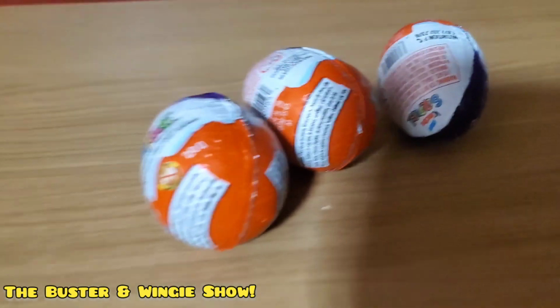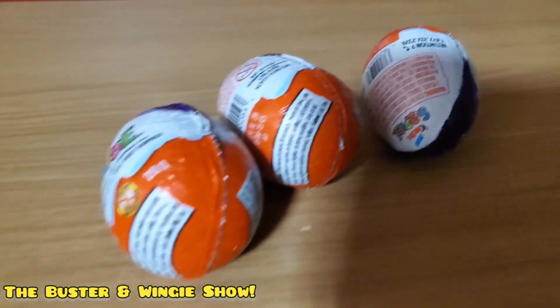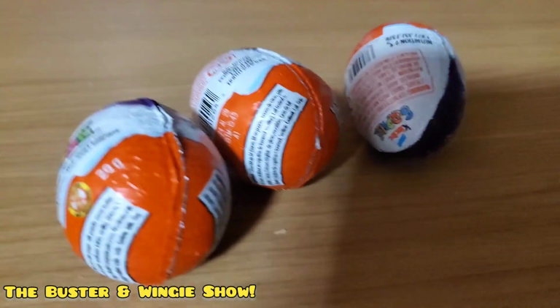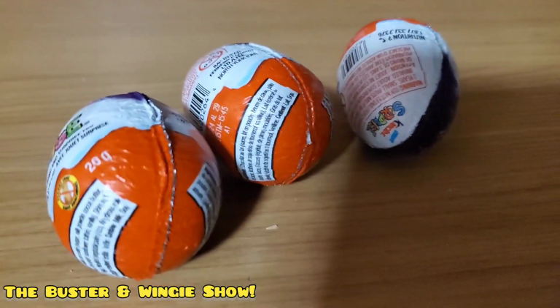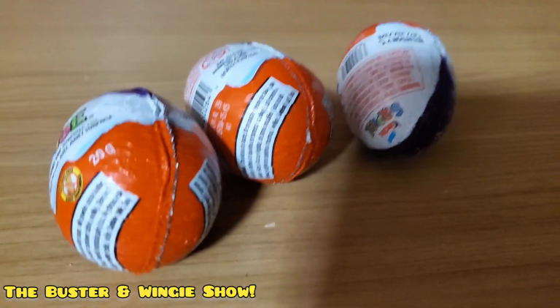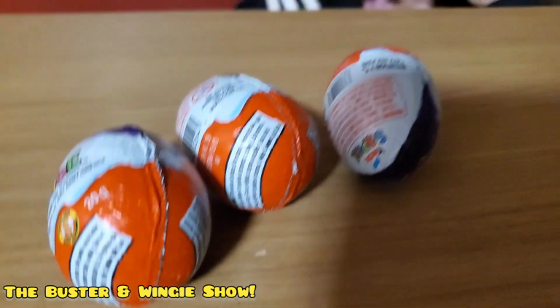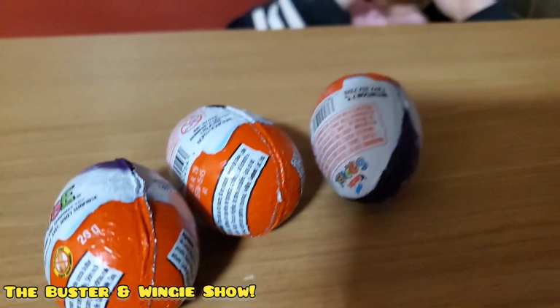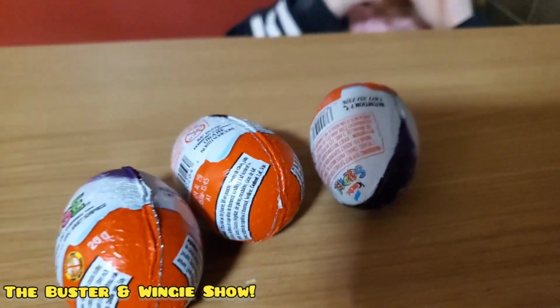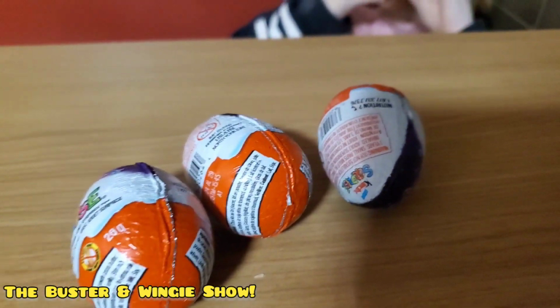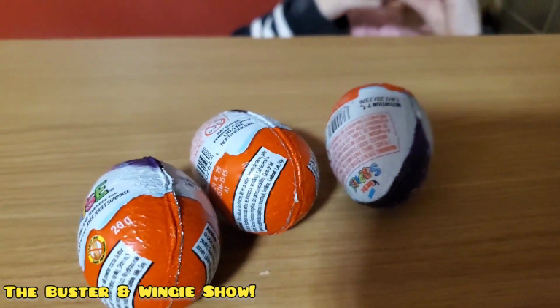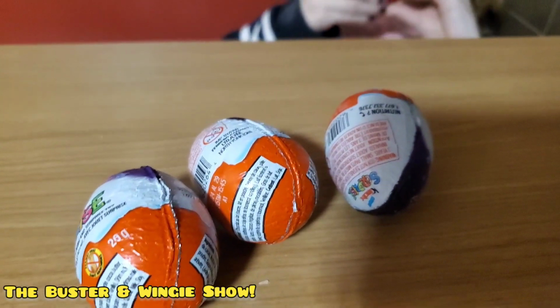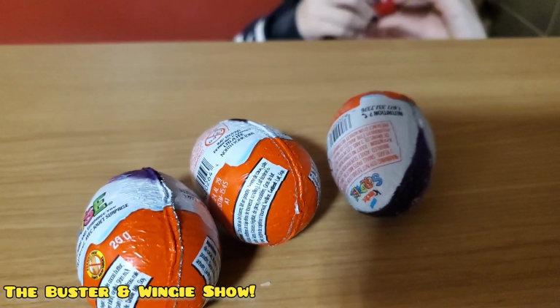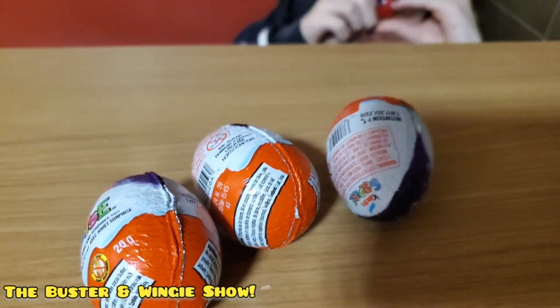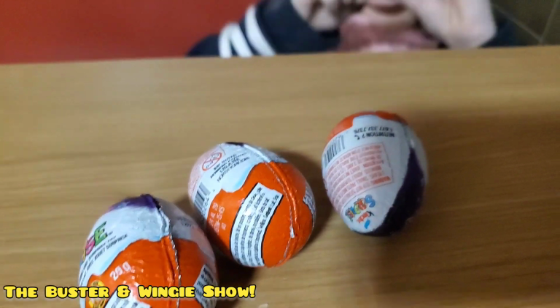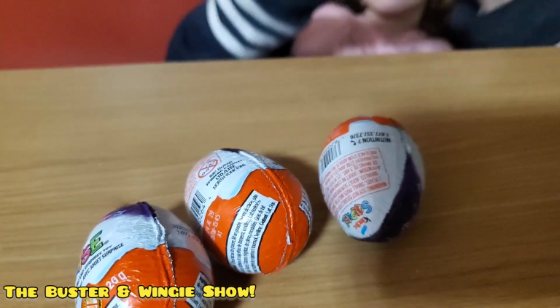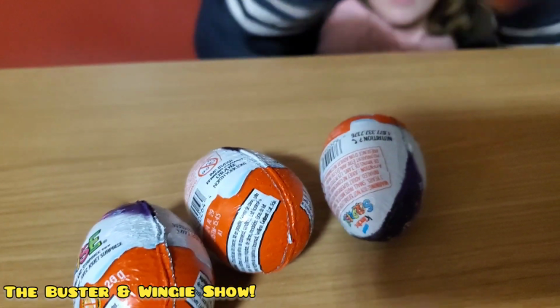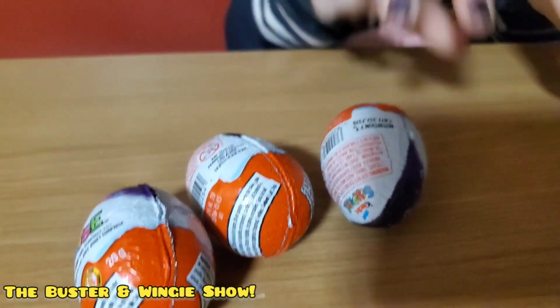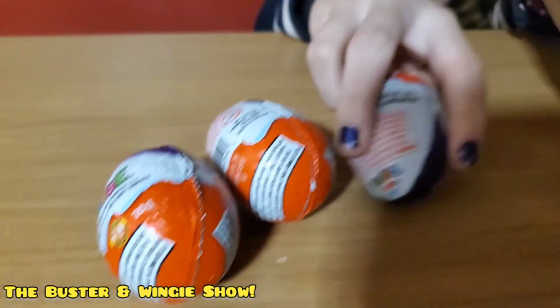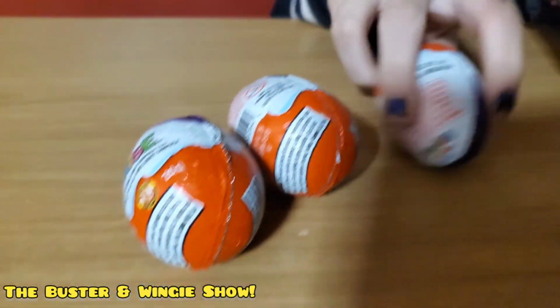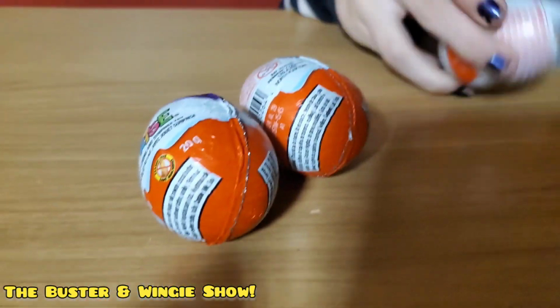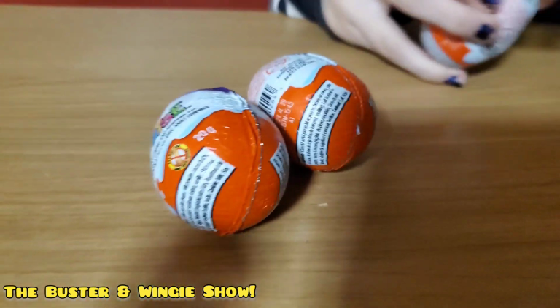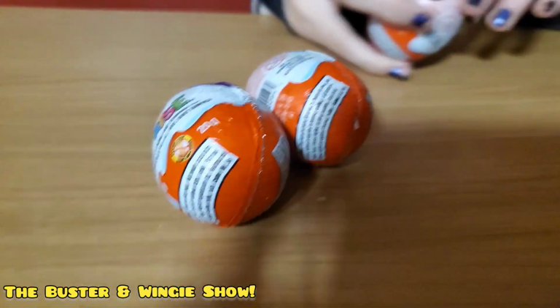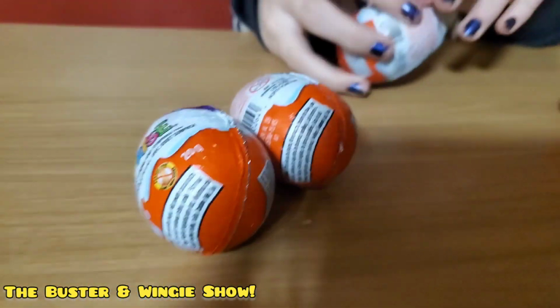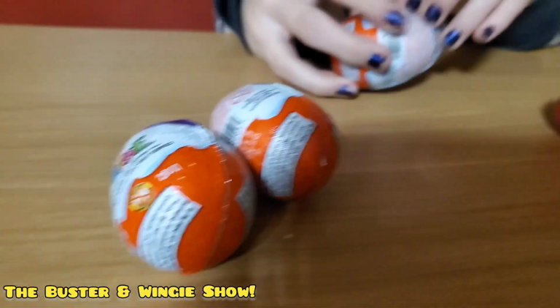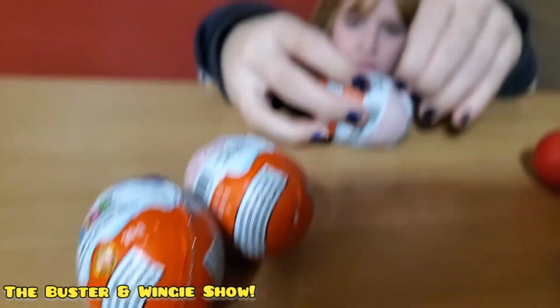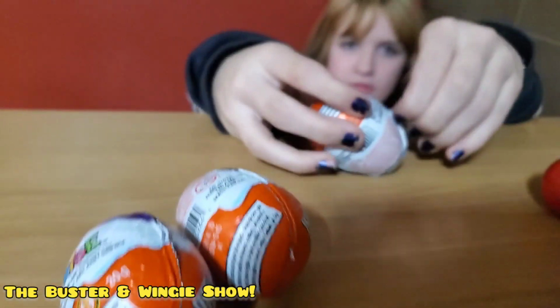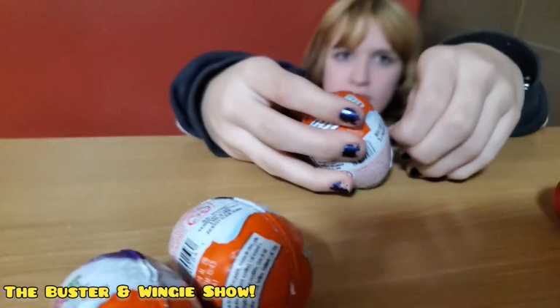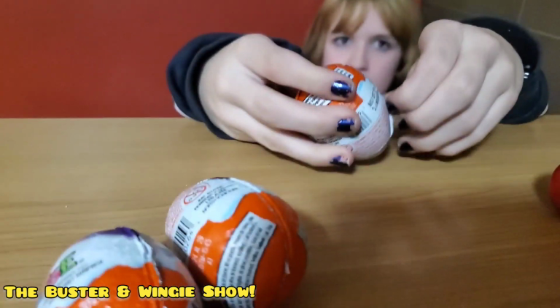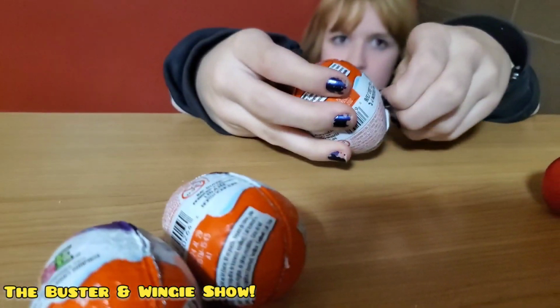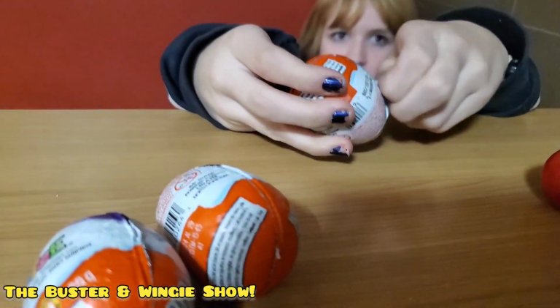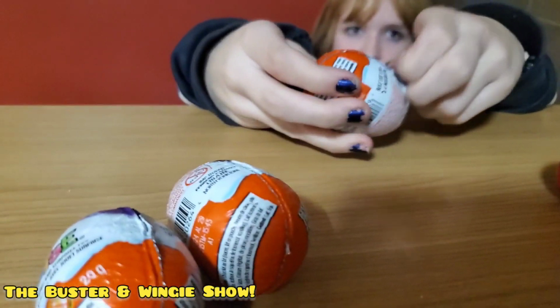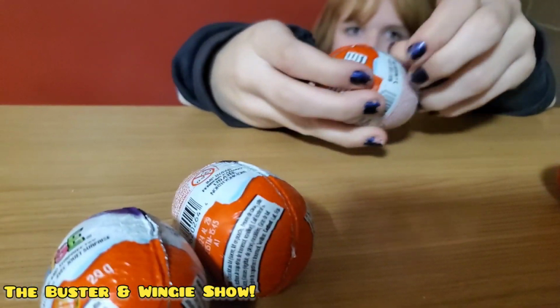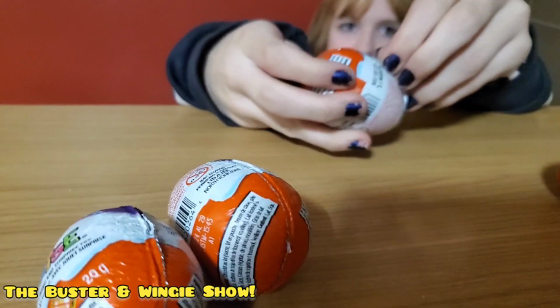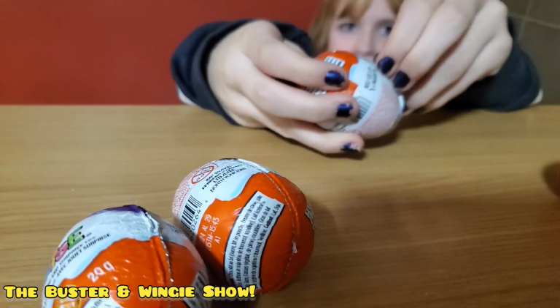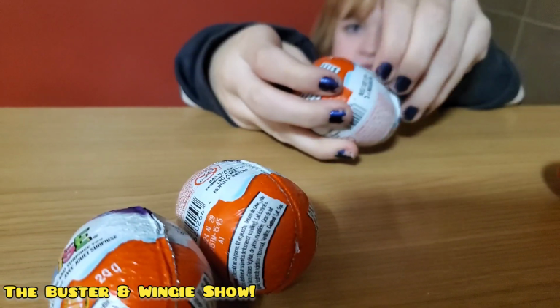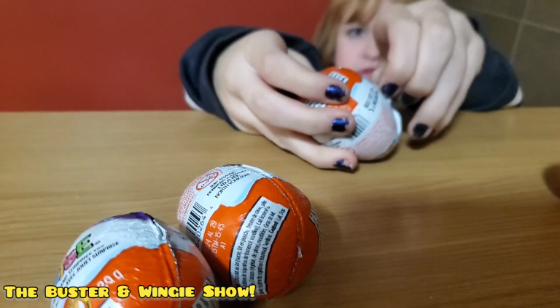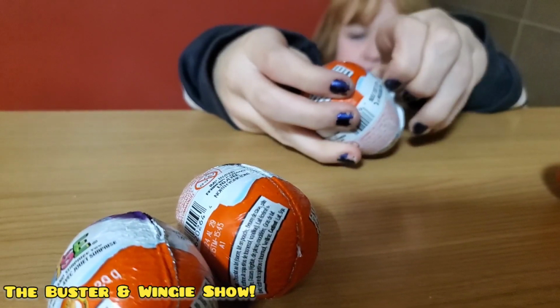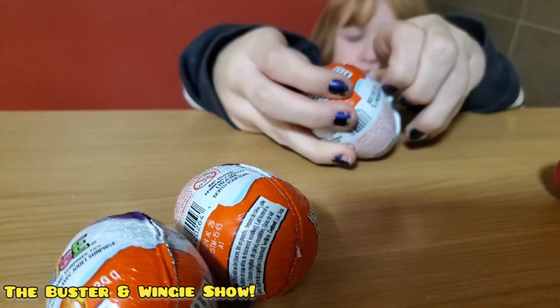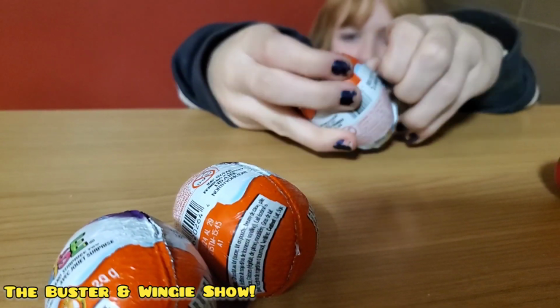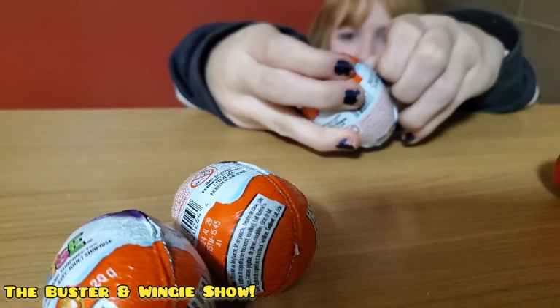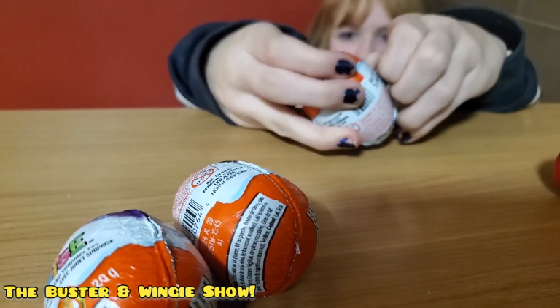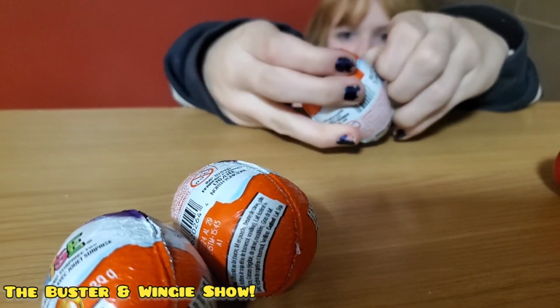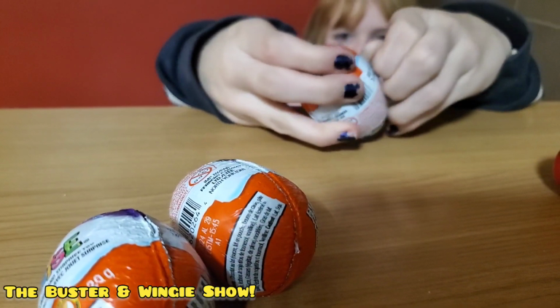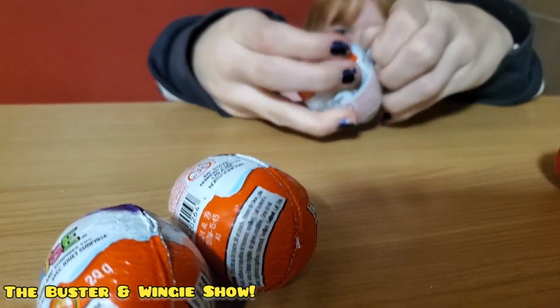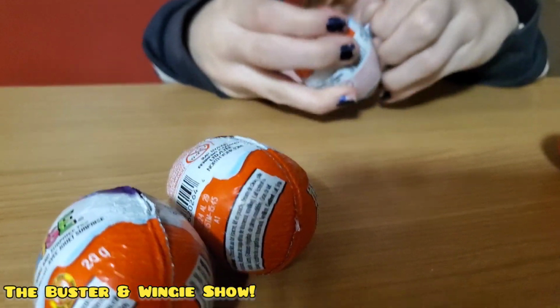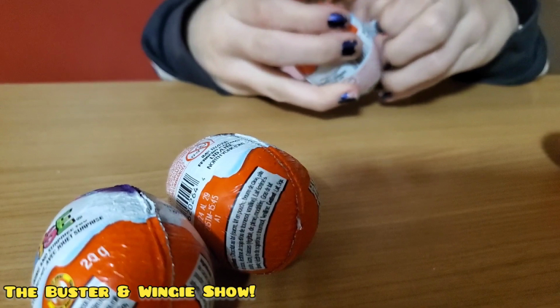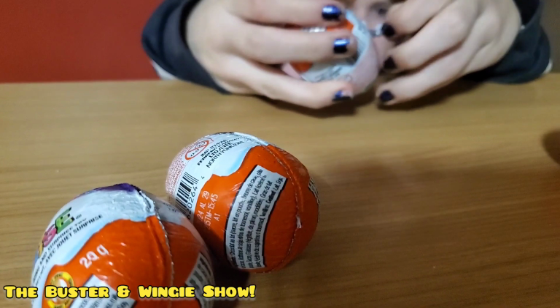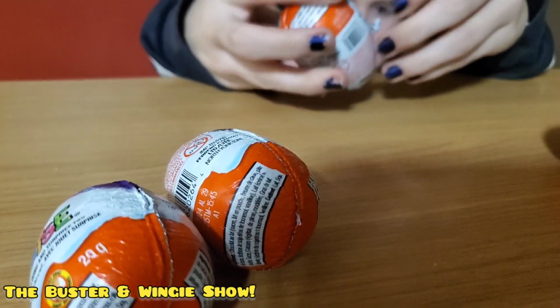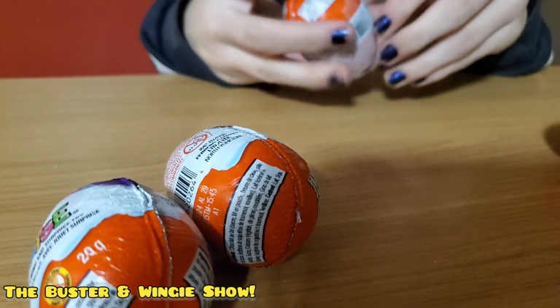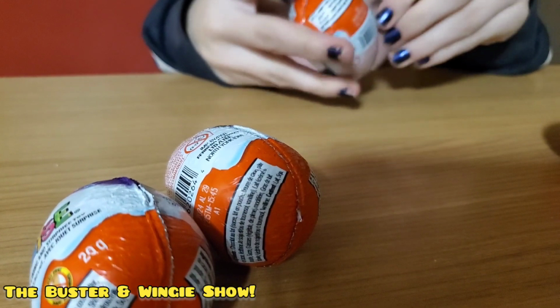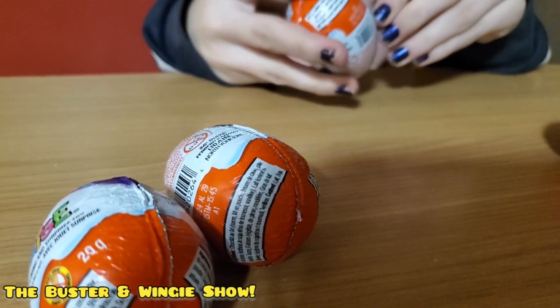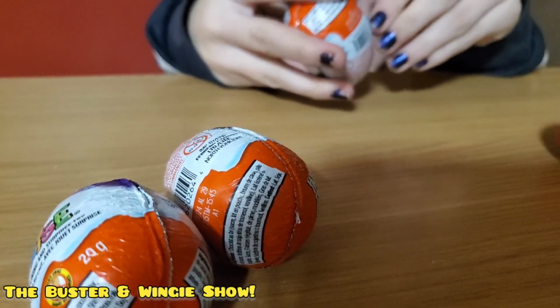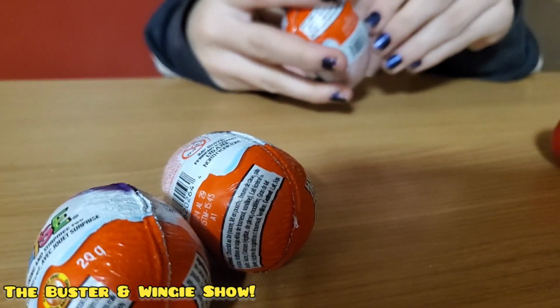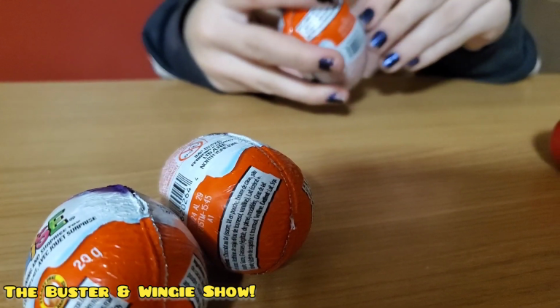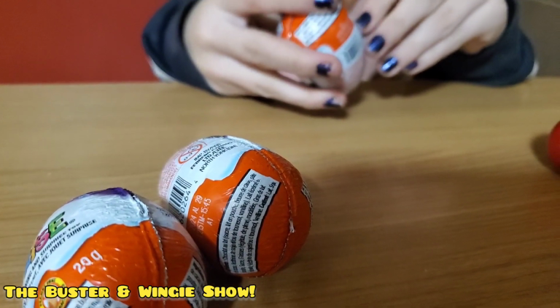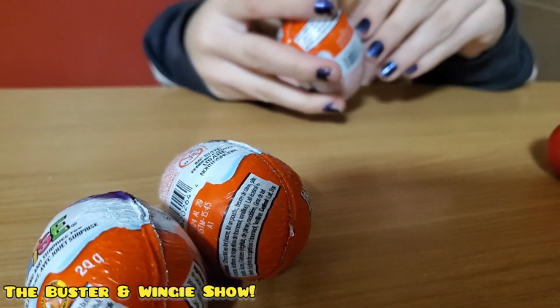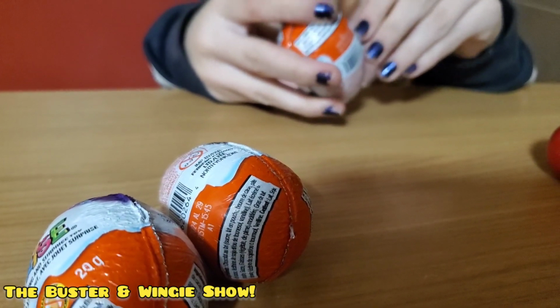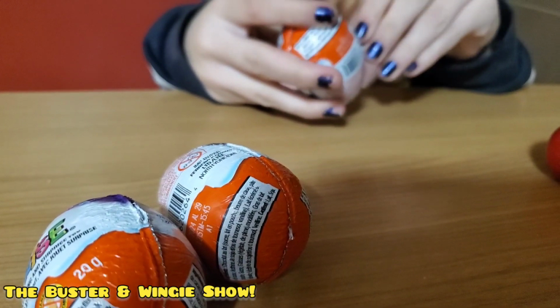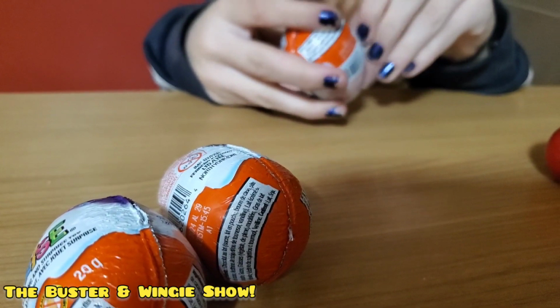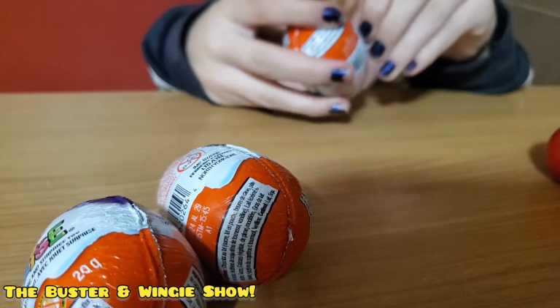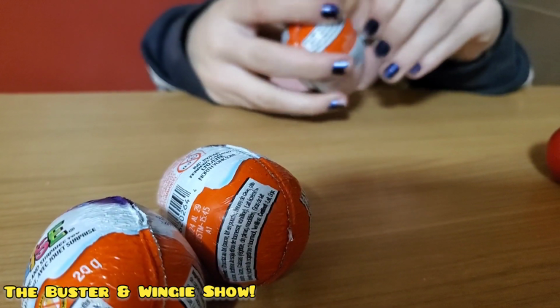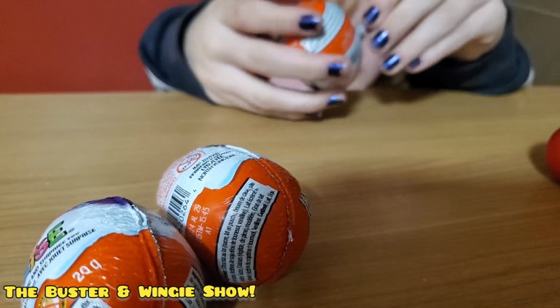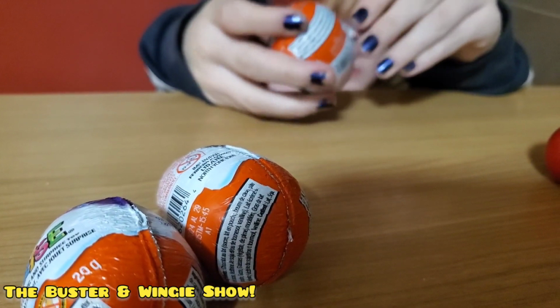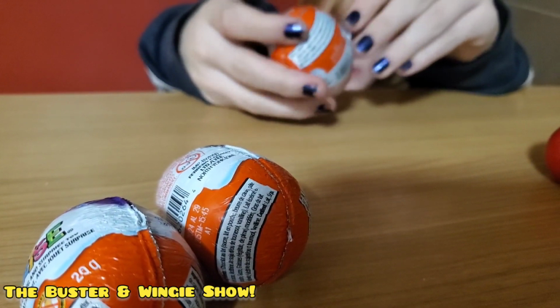Alright, let's open the next one. Let's hope it's not as crappy as that one was. It might all be like that, Mama.